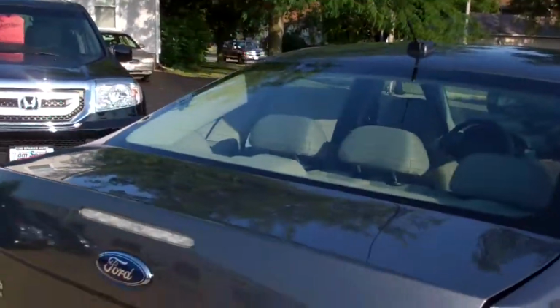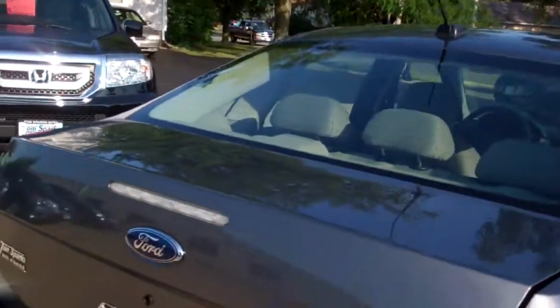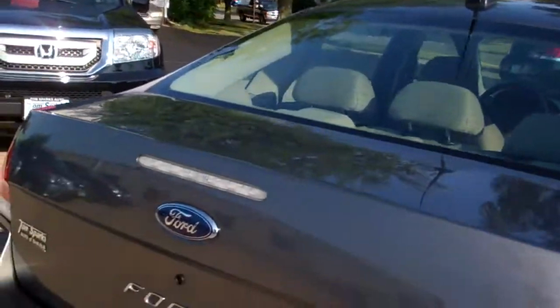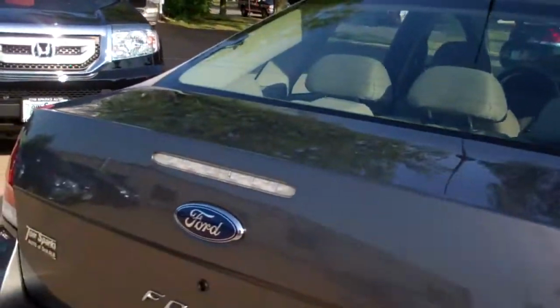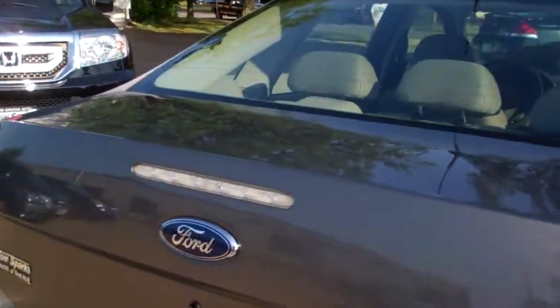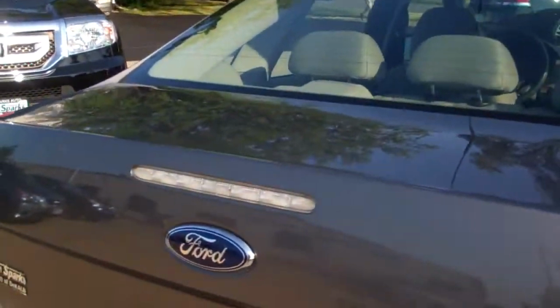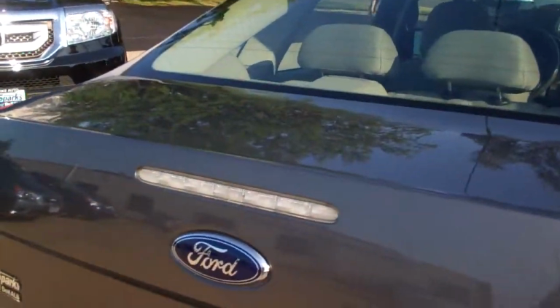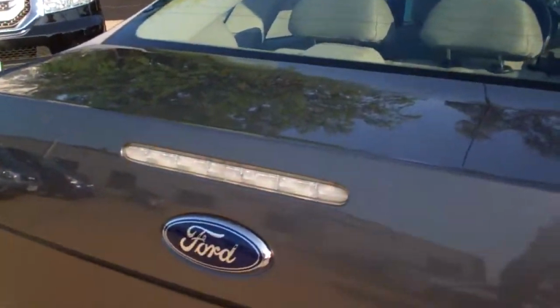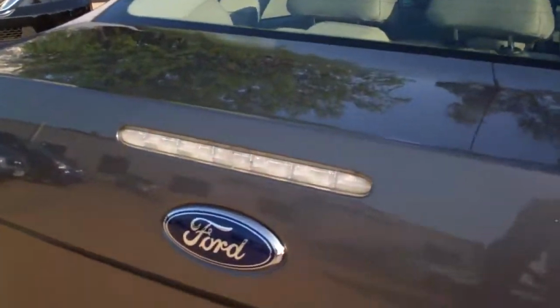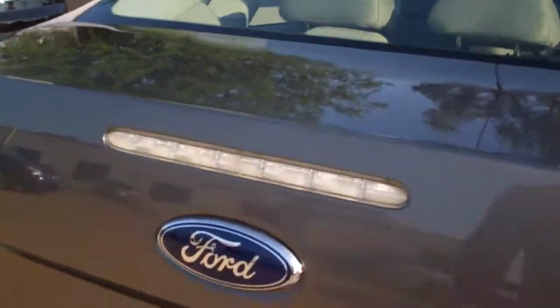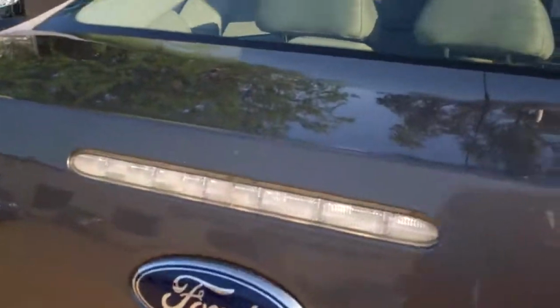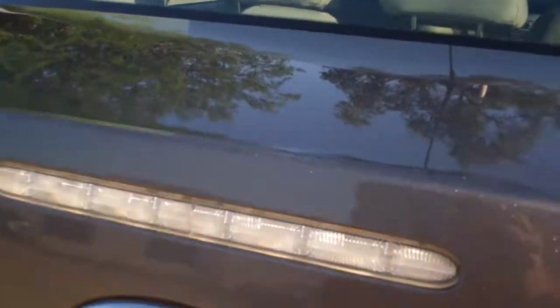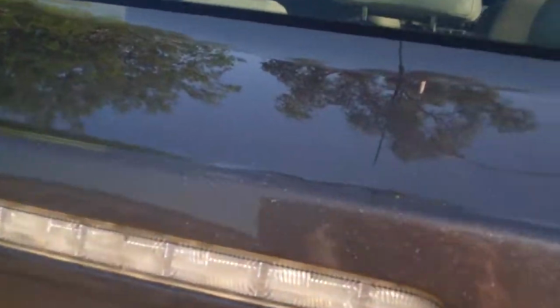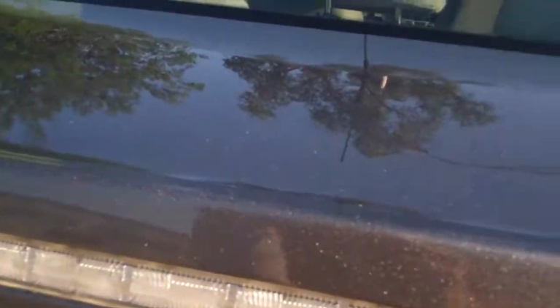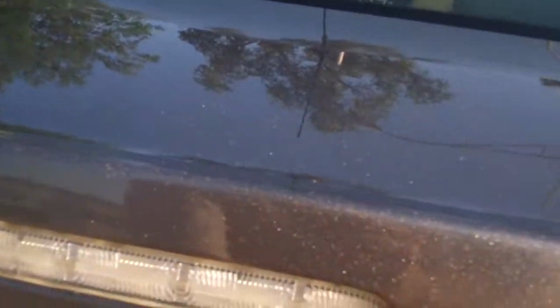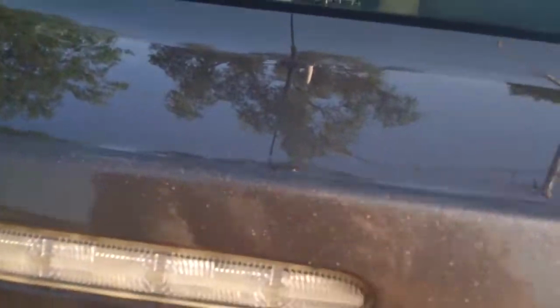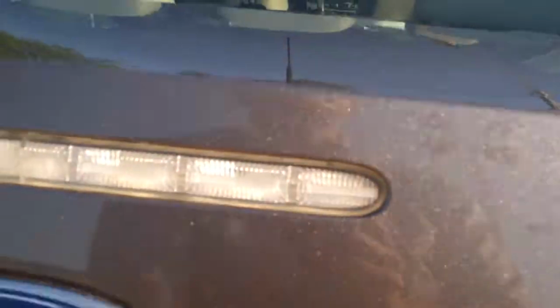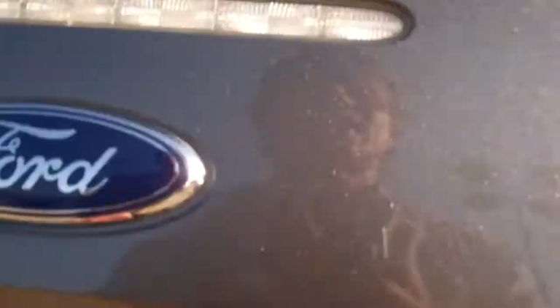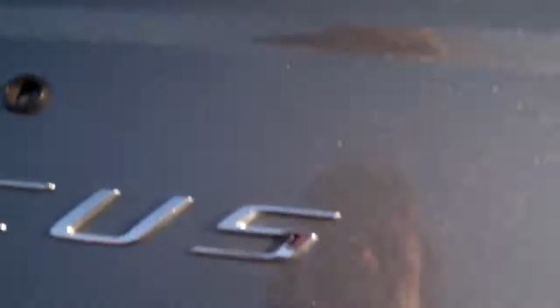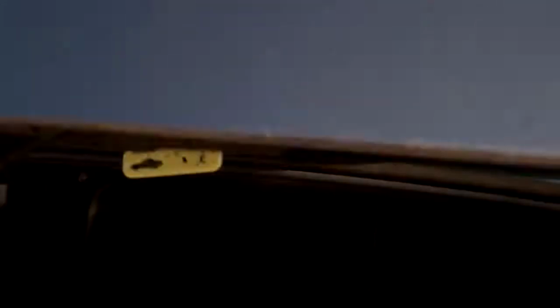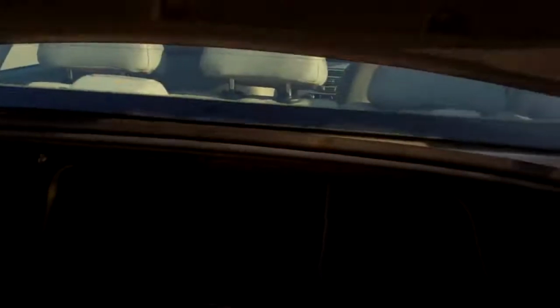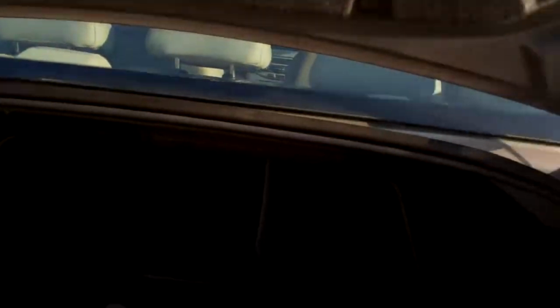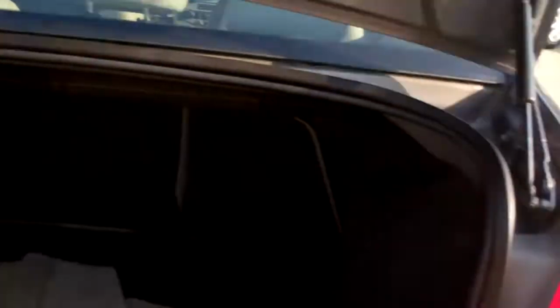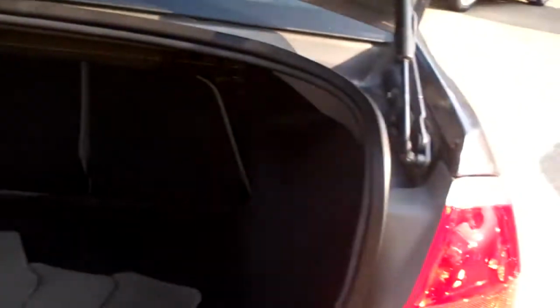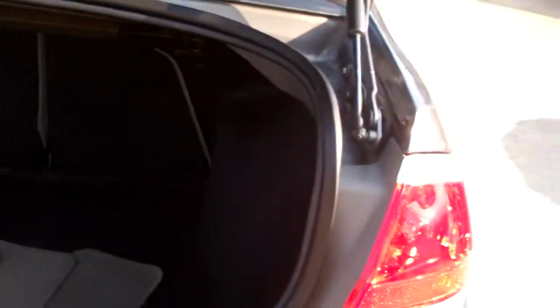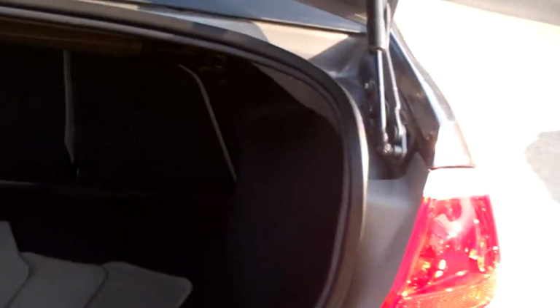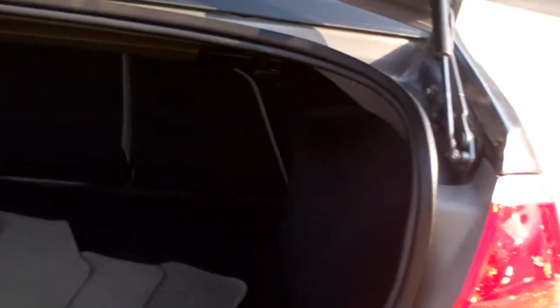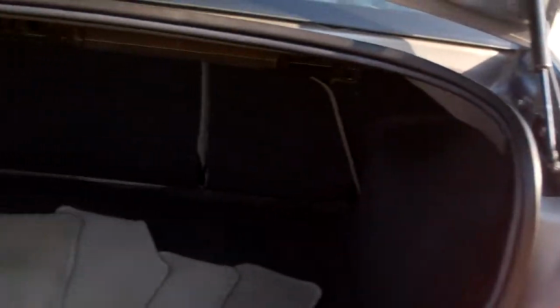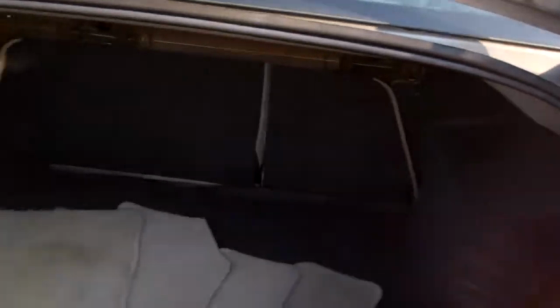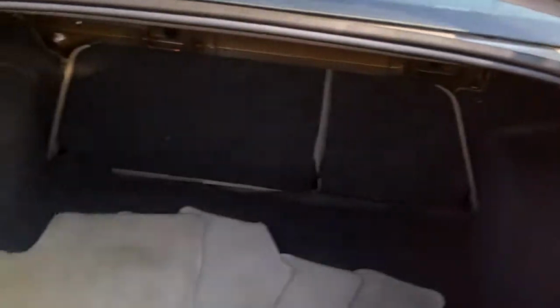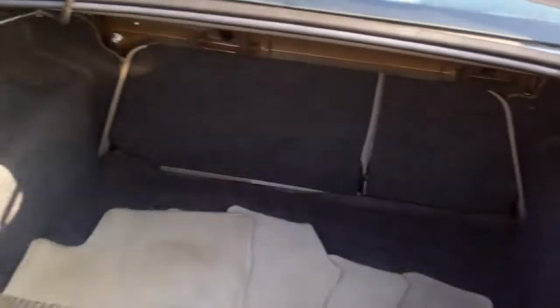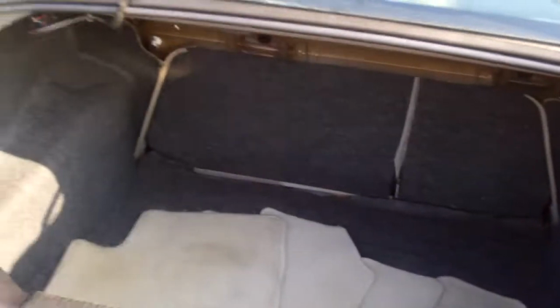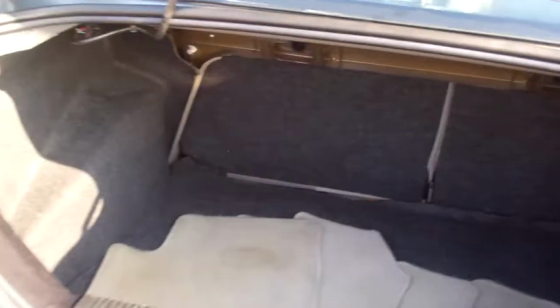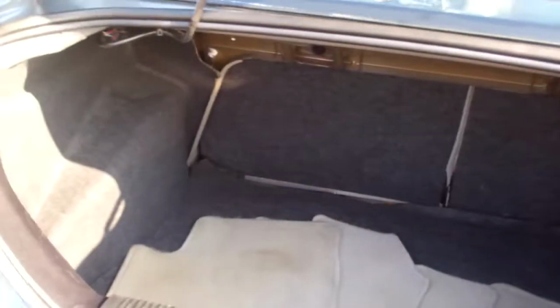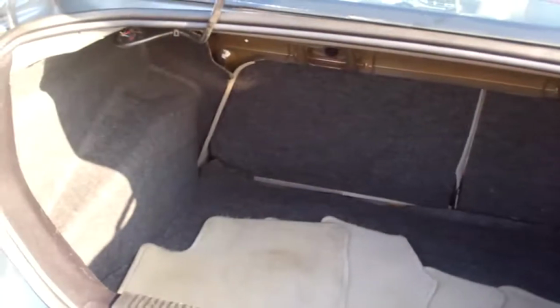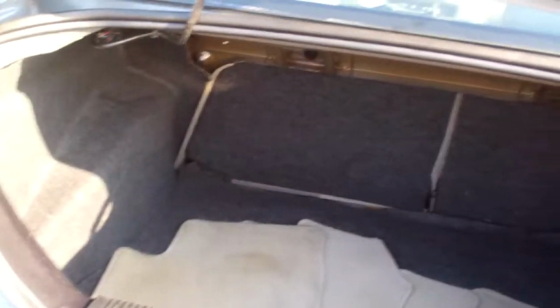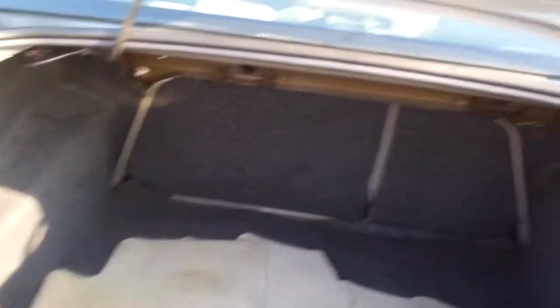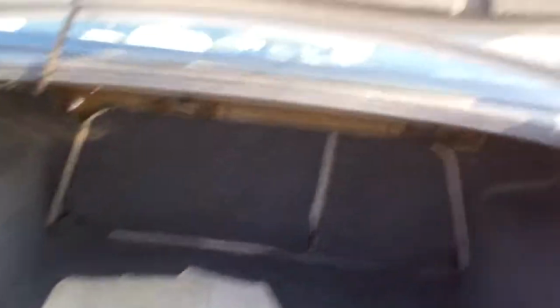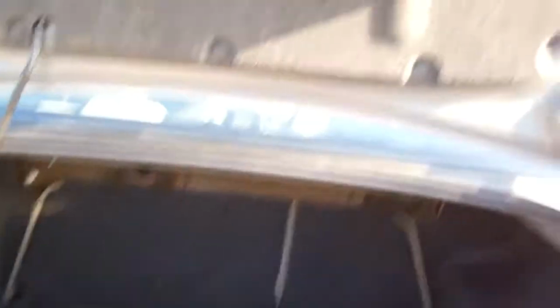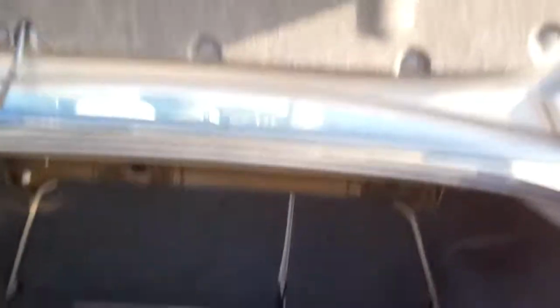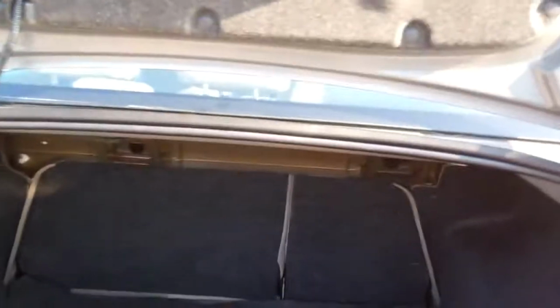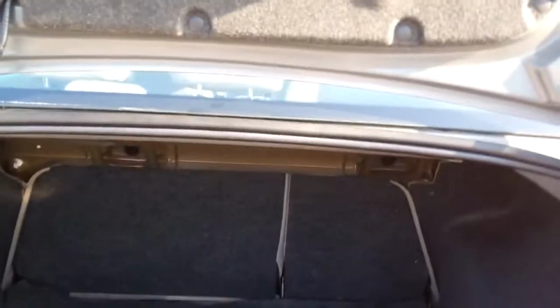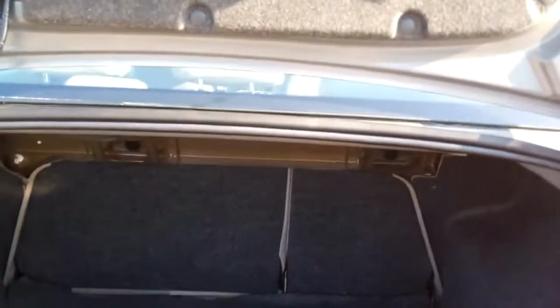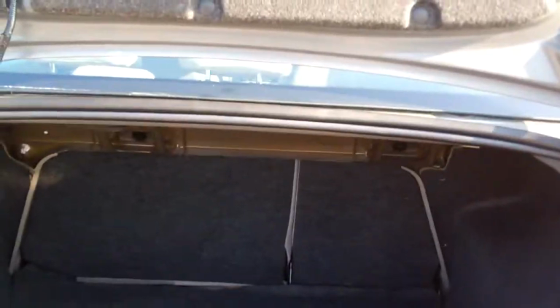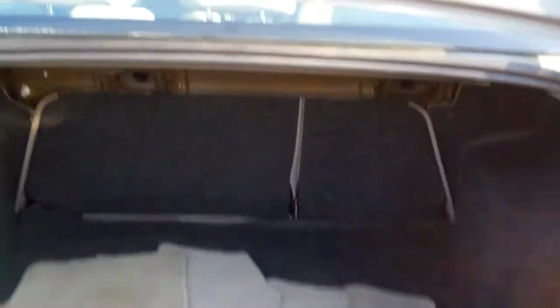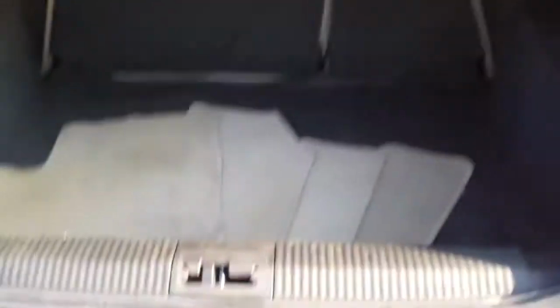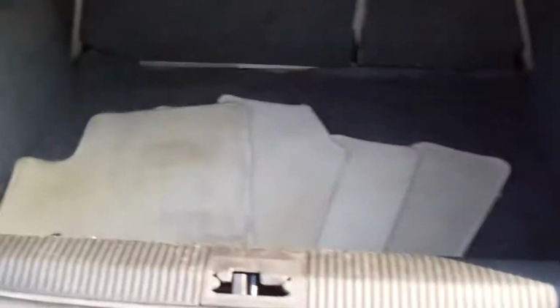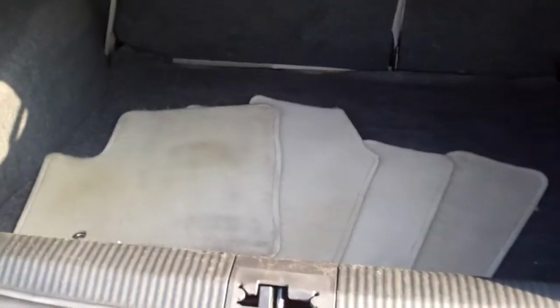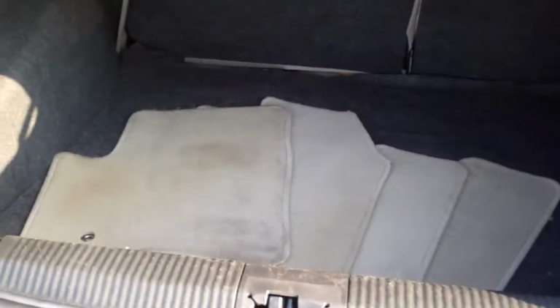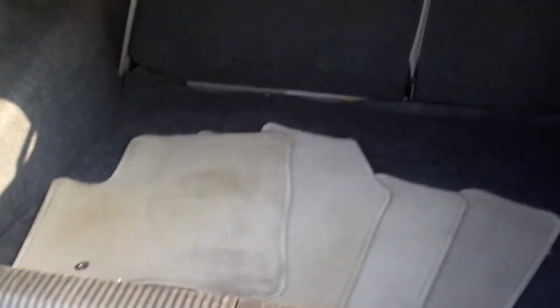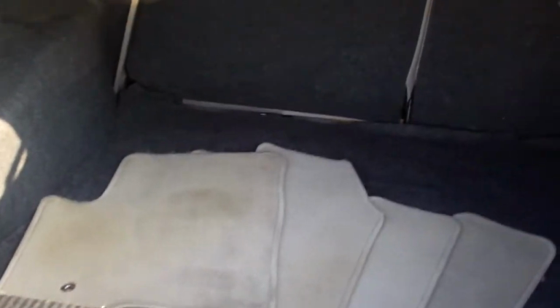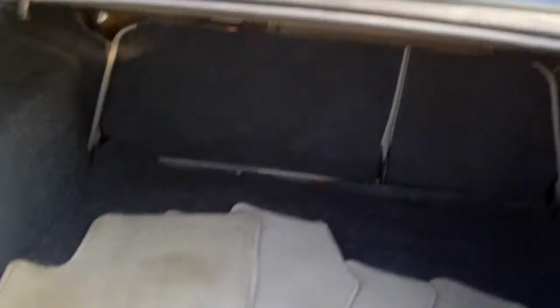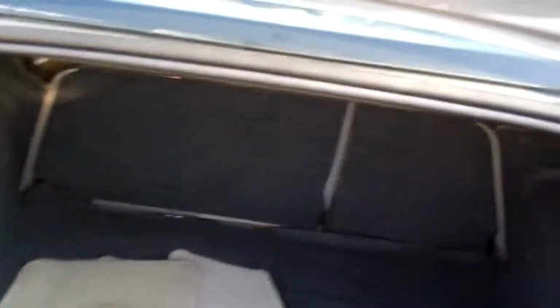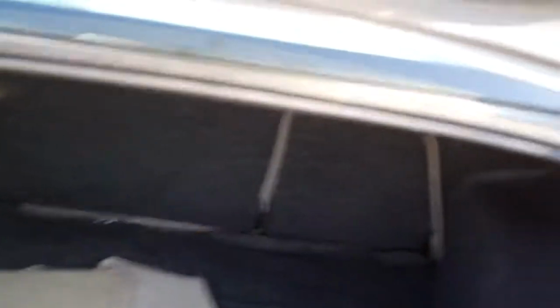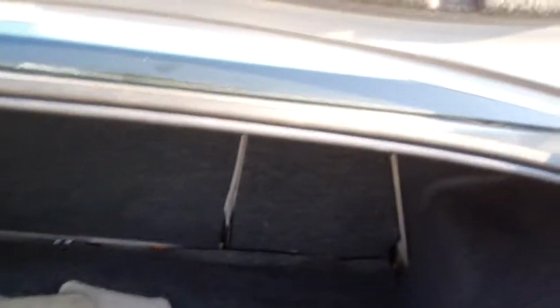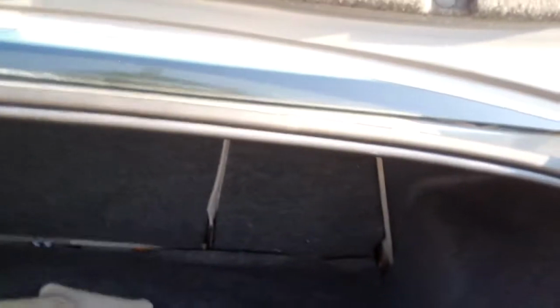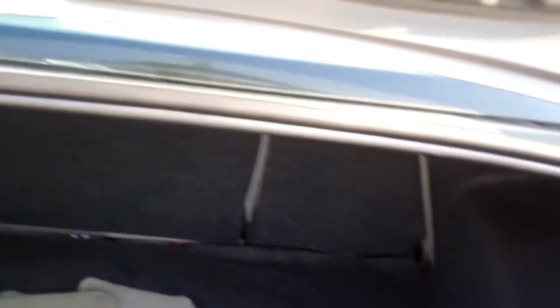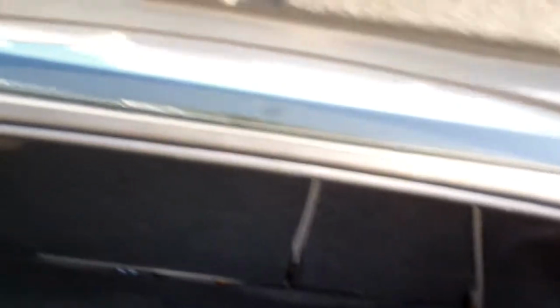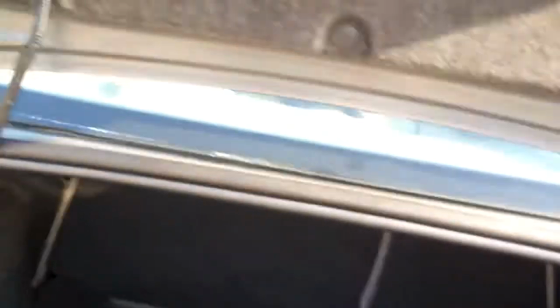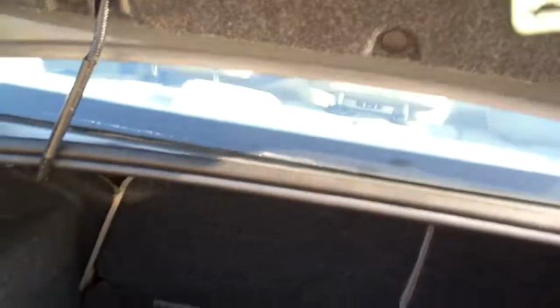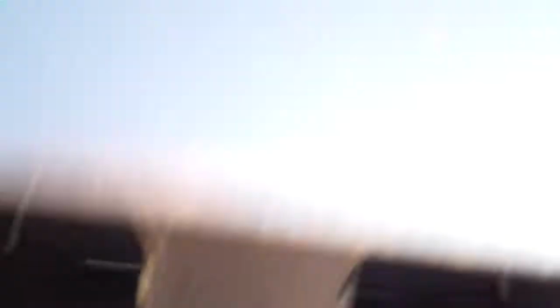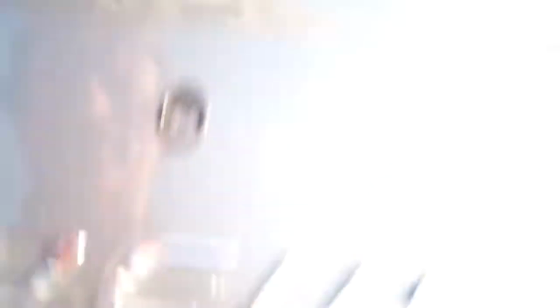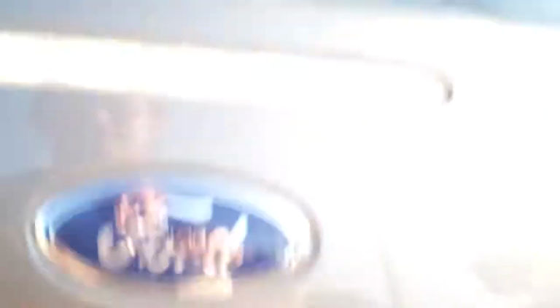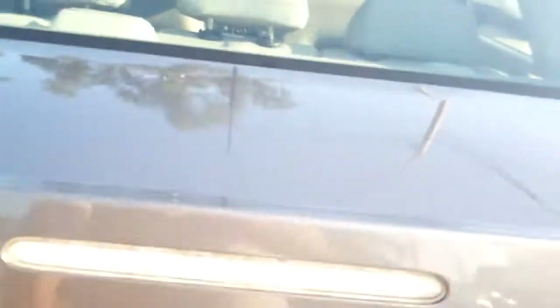Let's check out this trunk. Nice, big, deep trunk. Split fold-down seats. You got floor mats with the car, too.